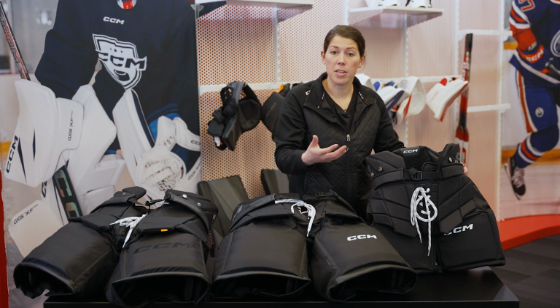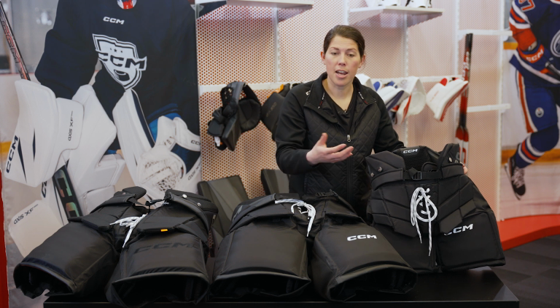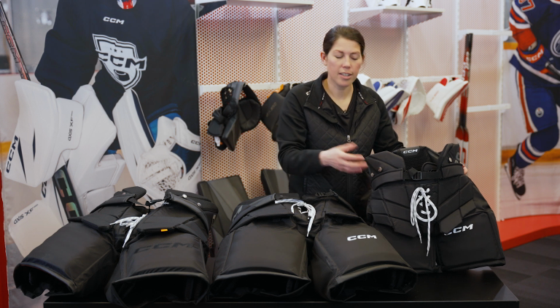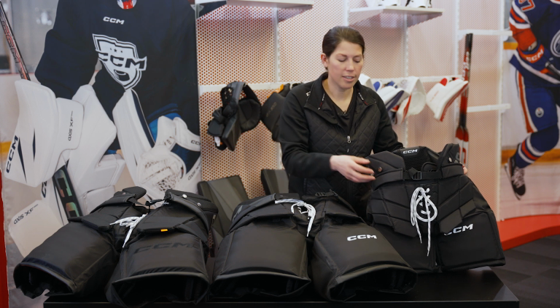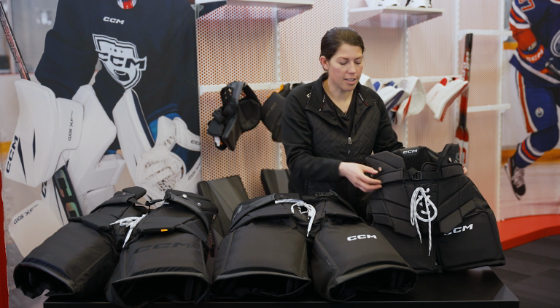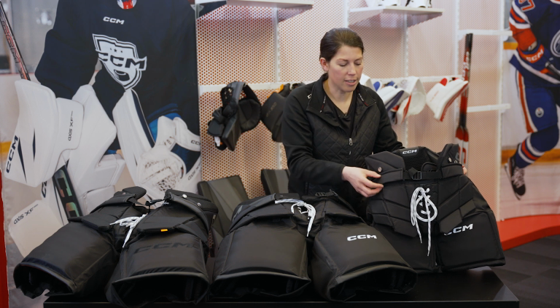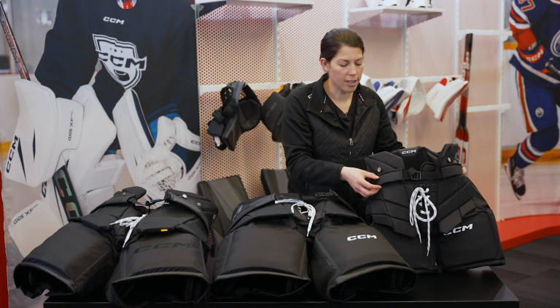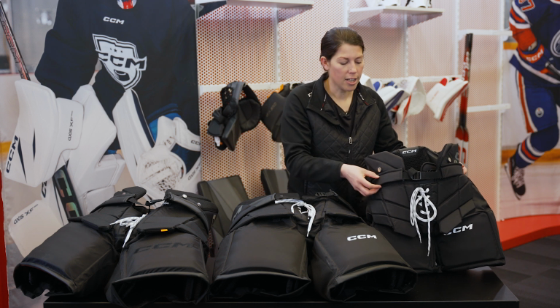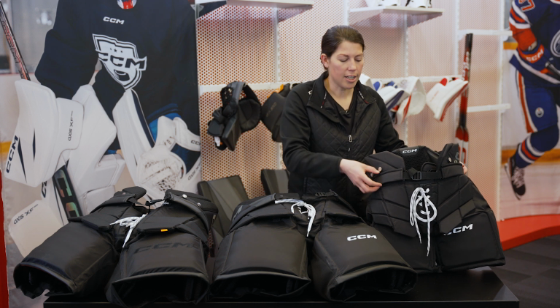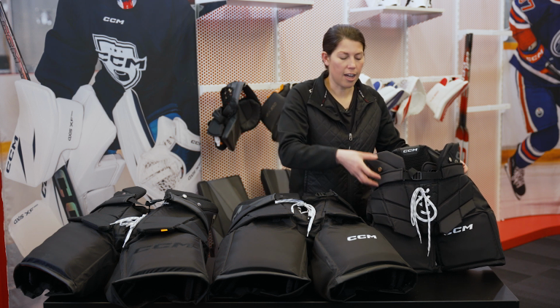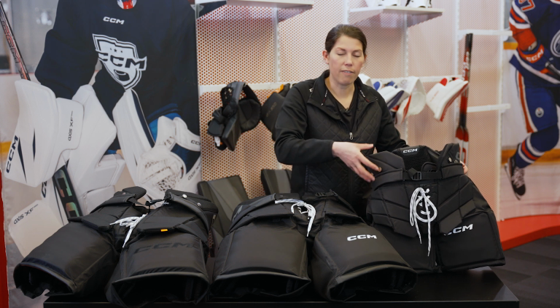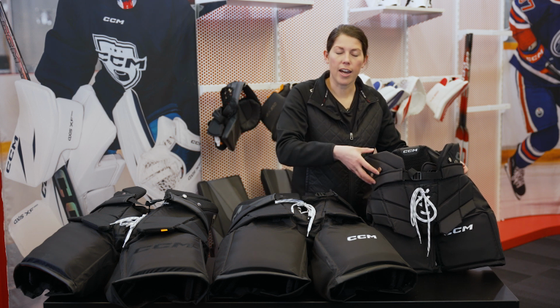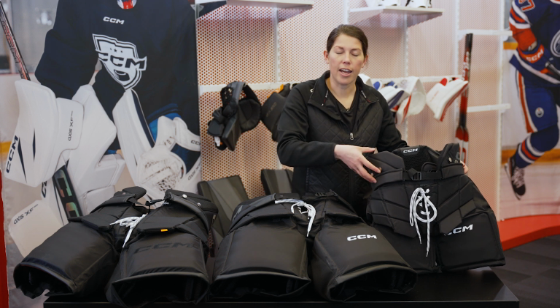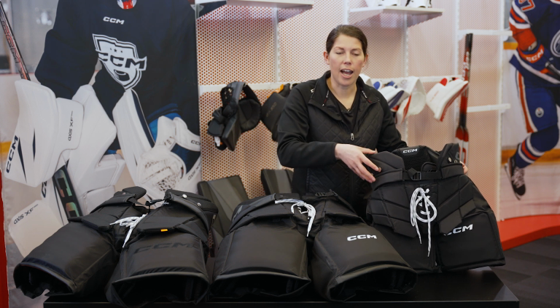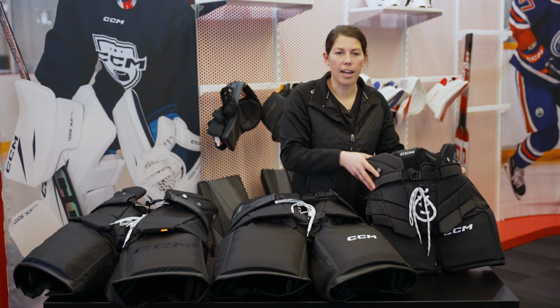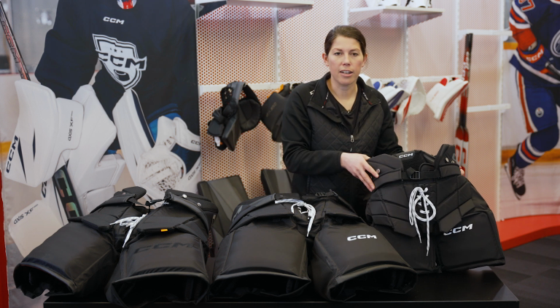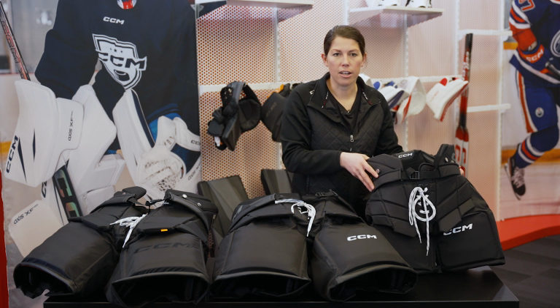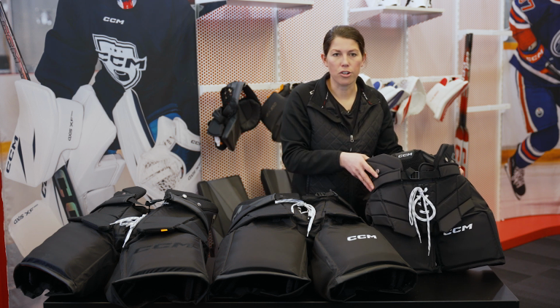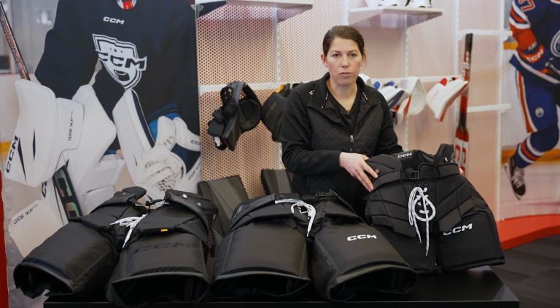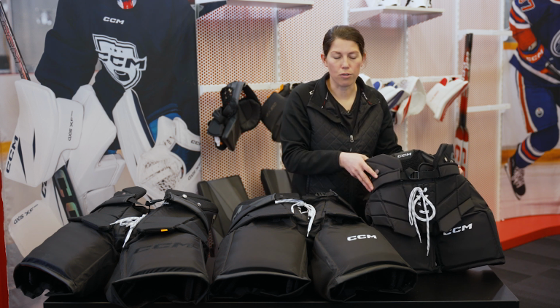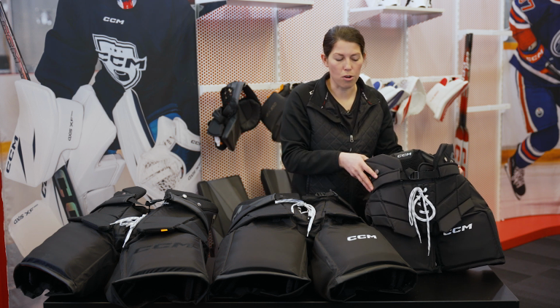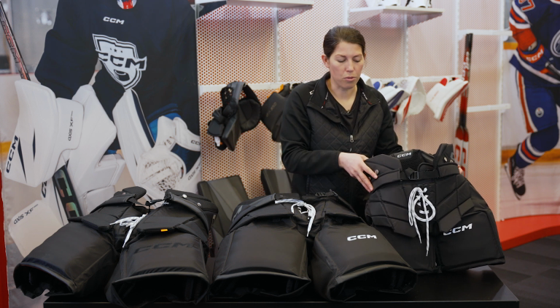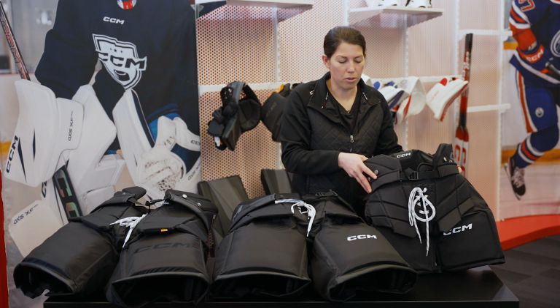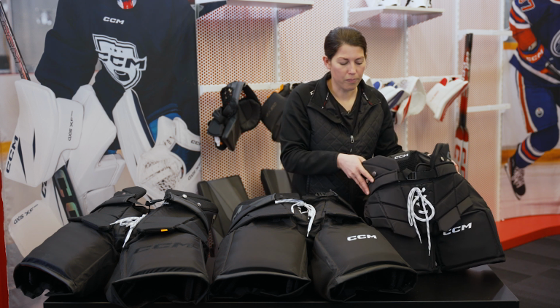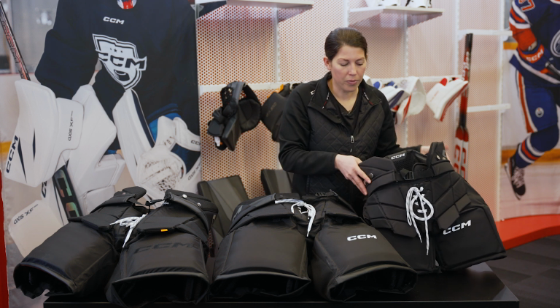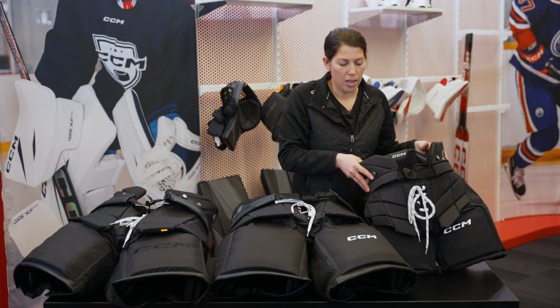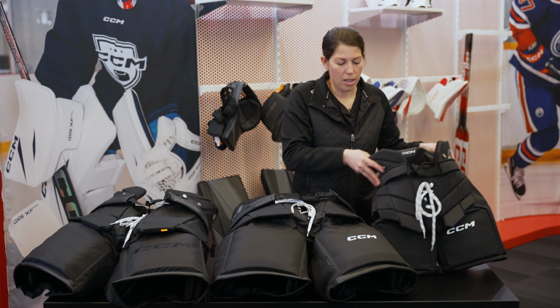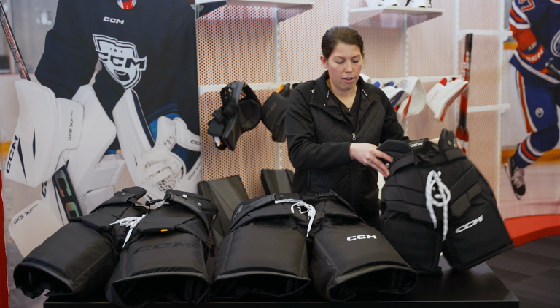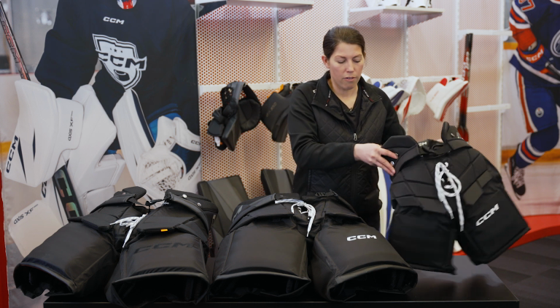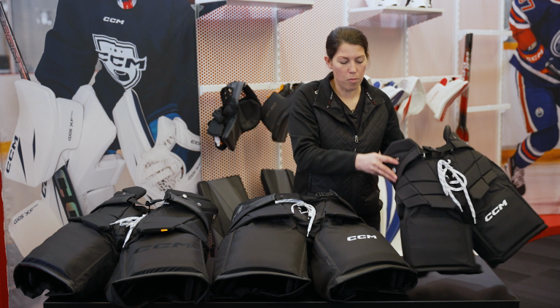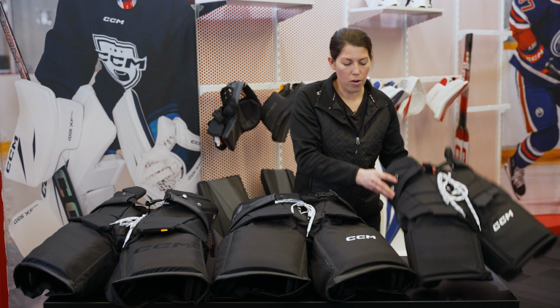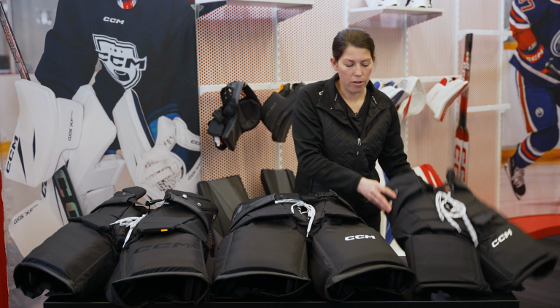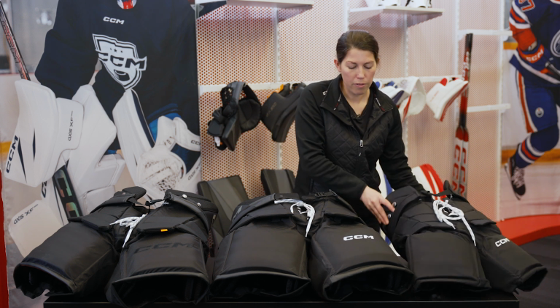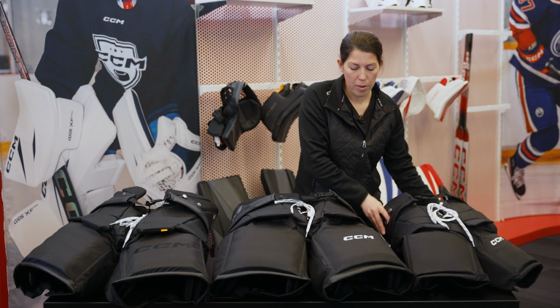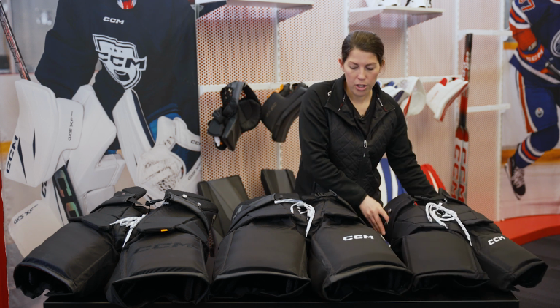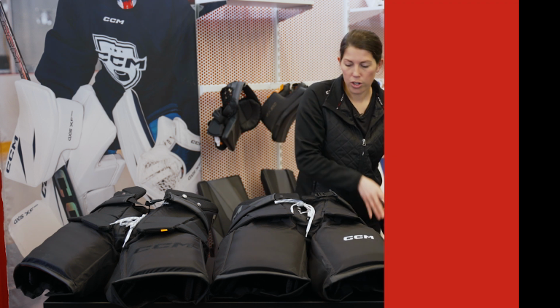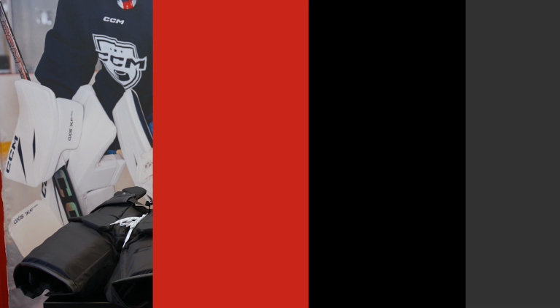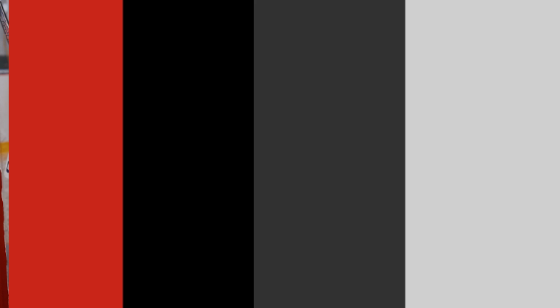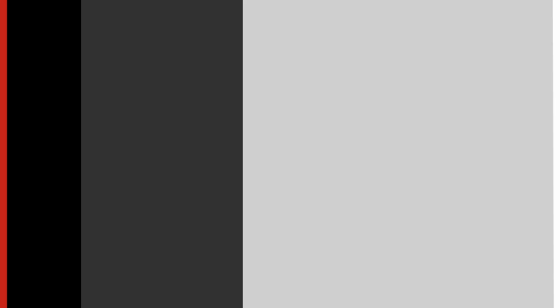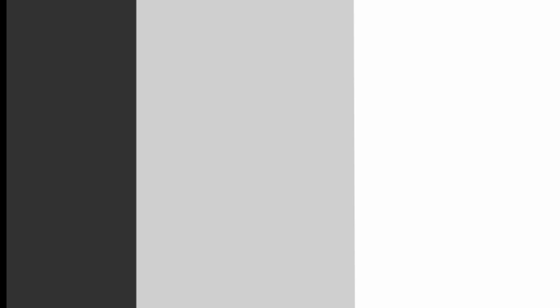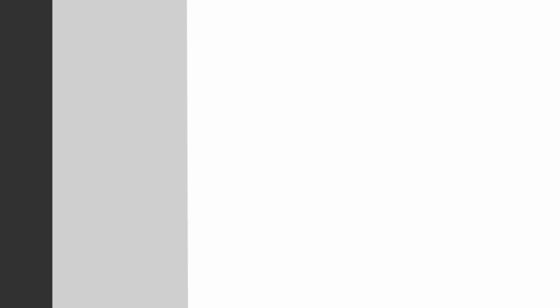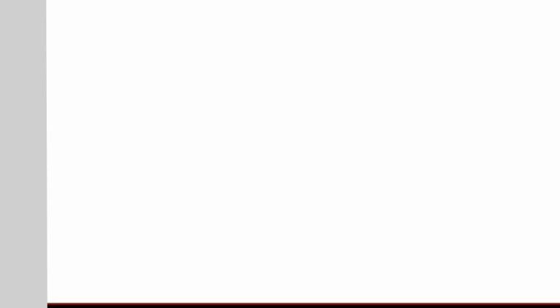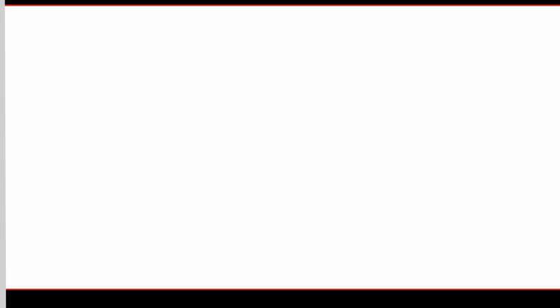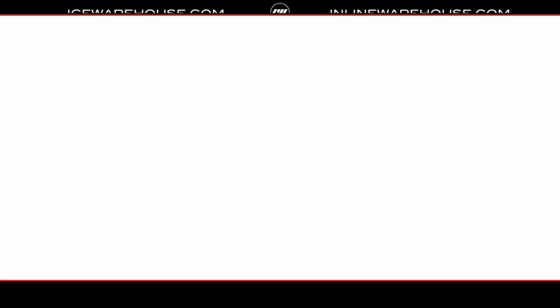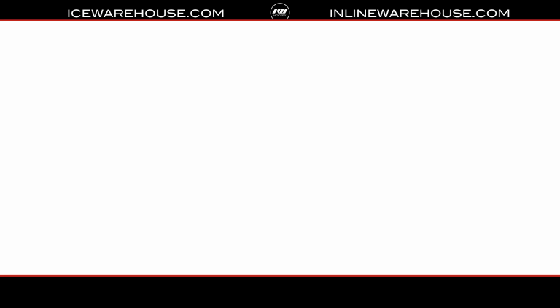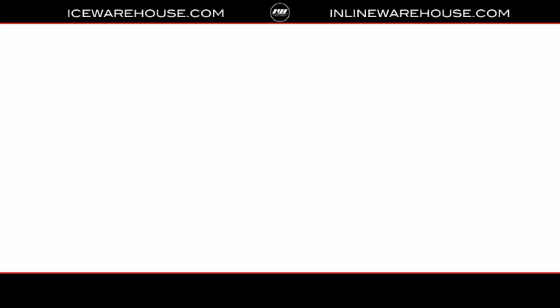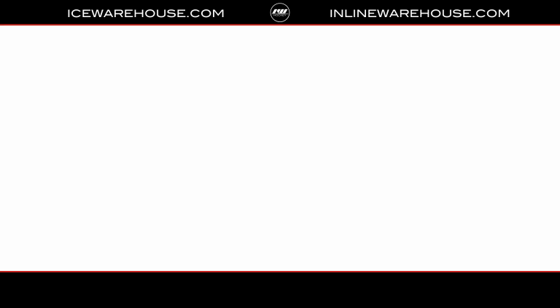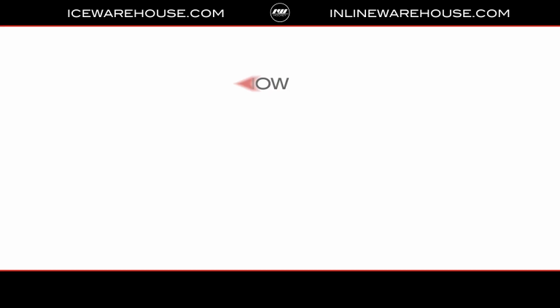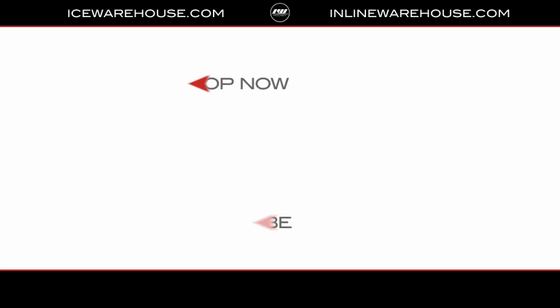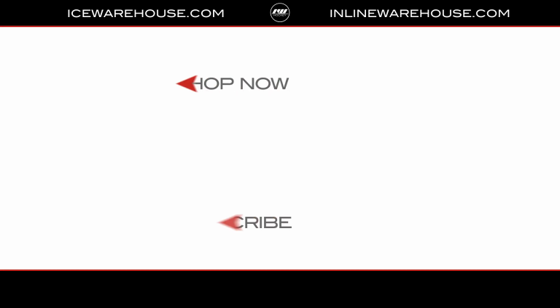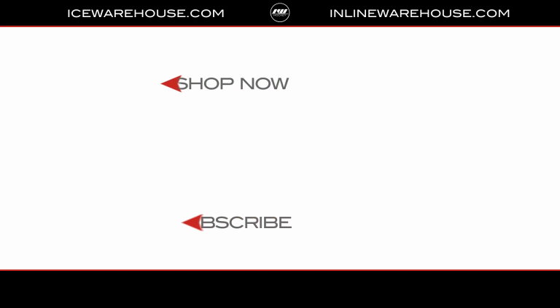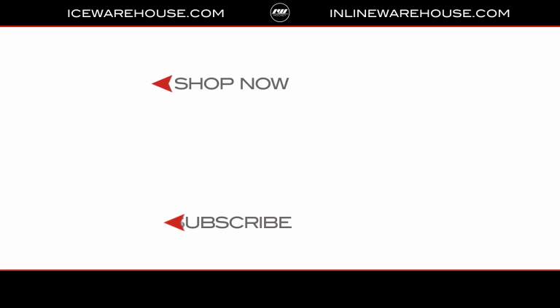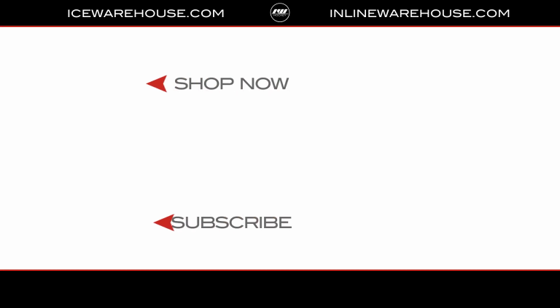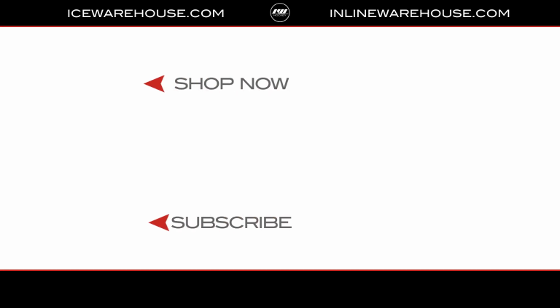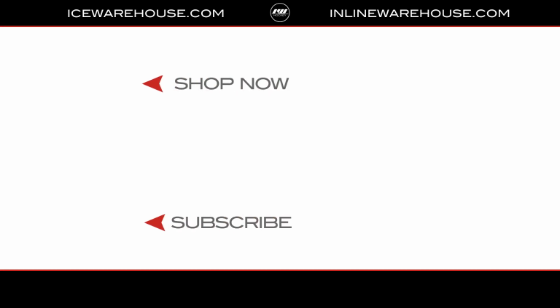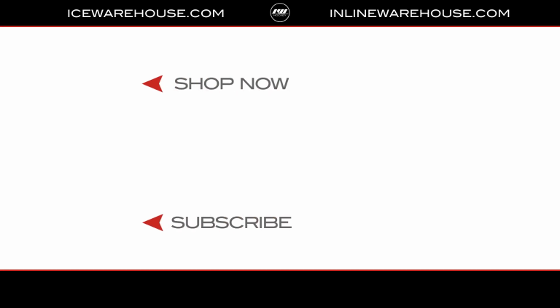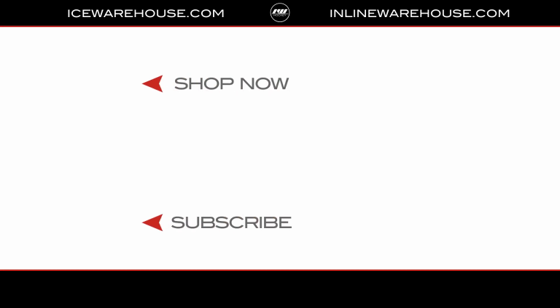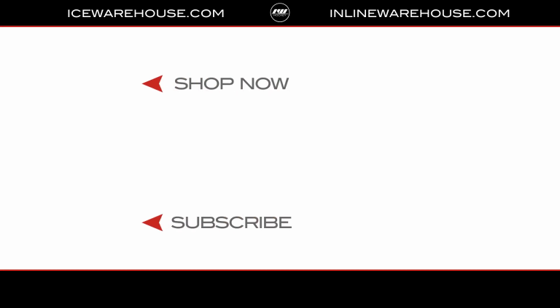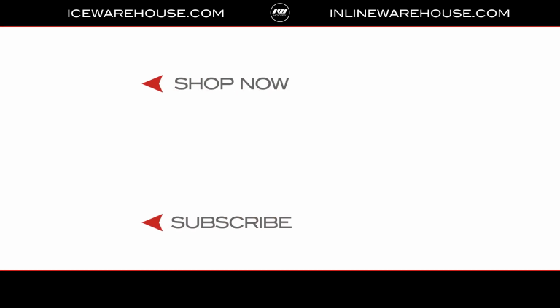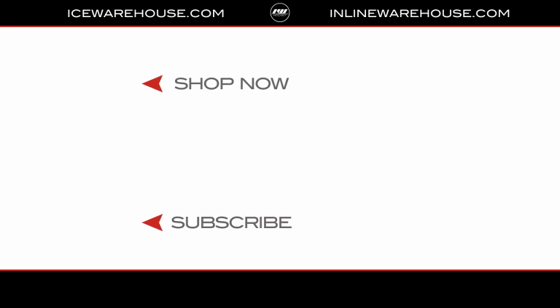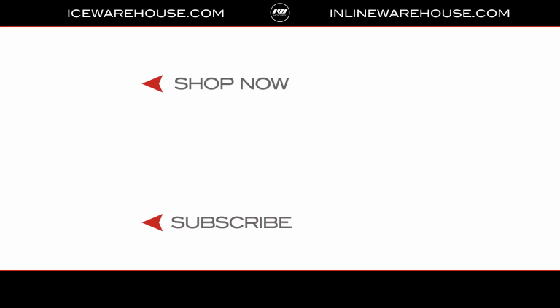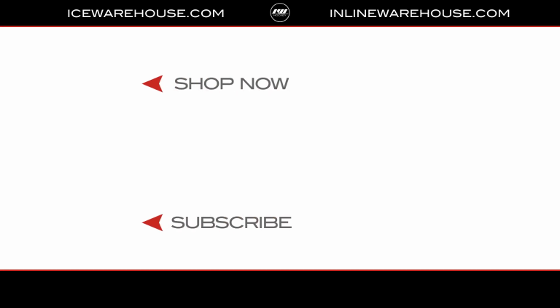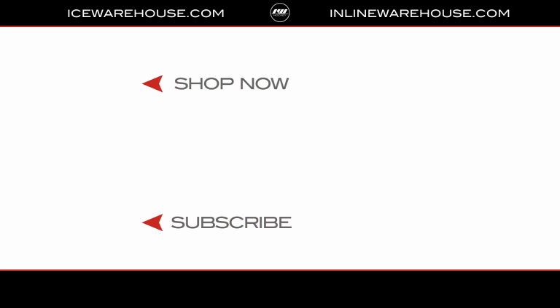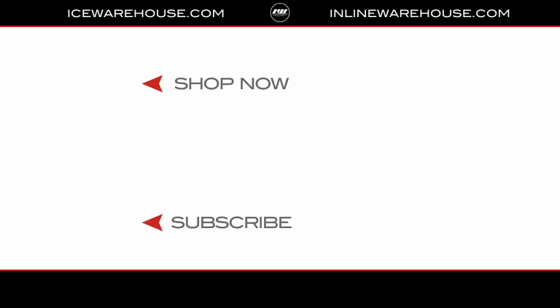For more information on all three pant models, be sure to check out icewarehouse.com.